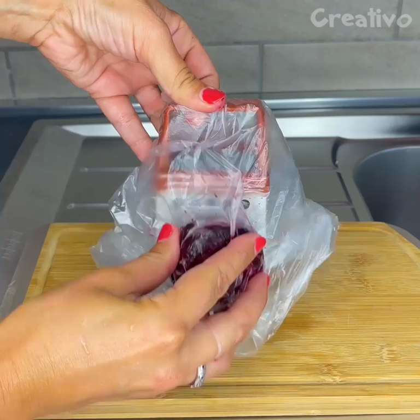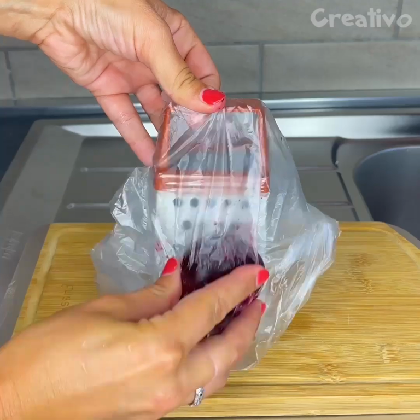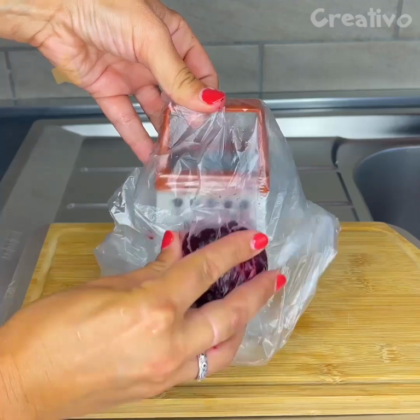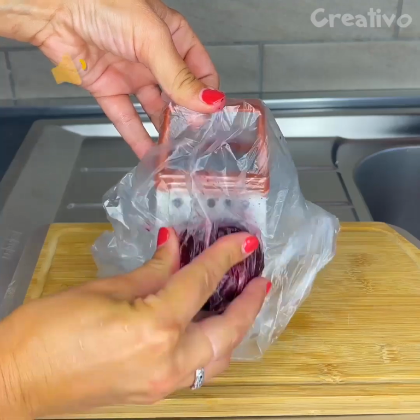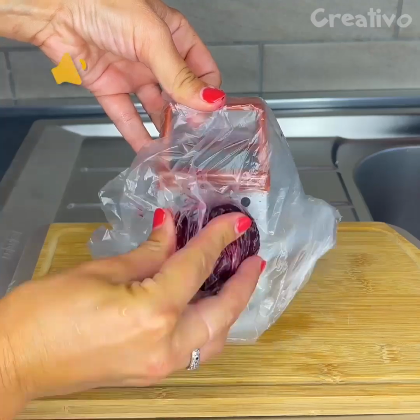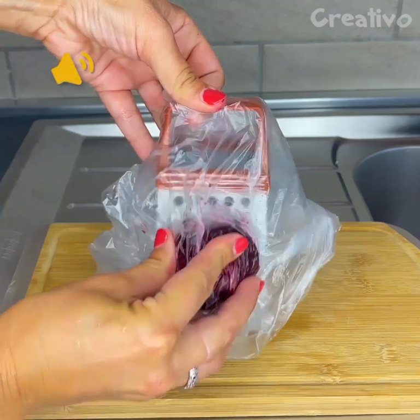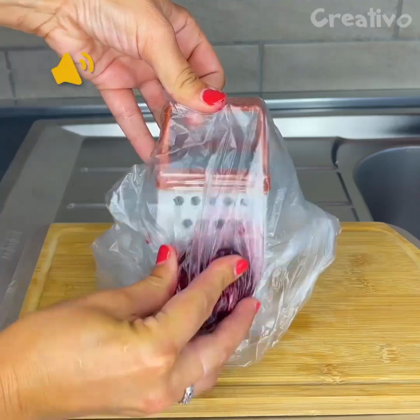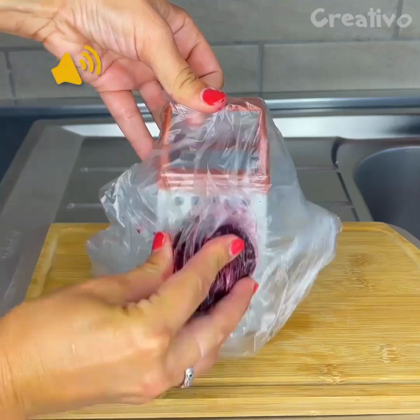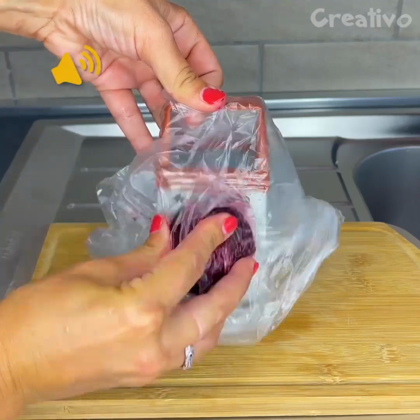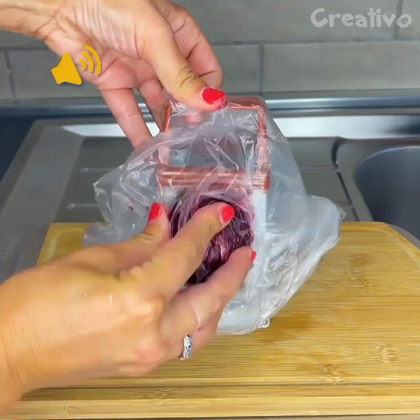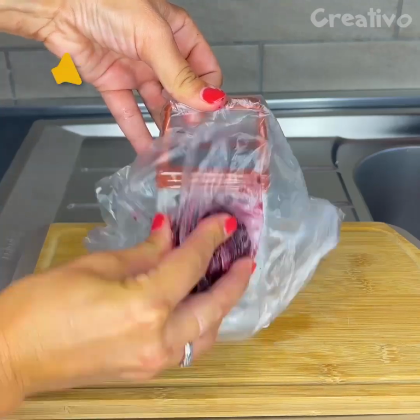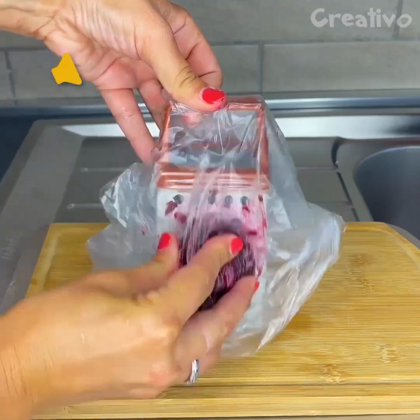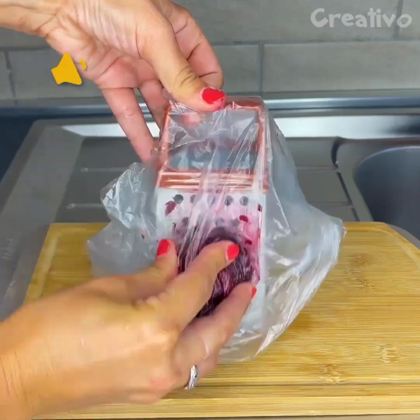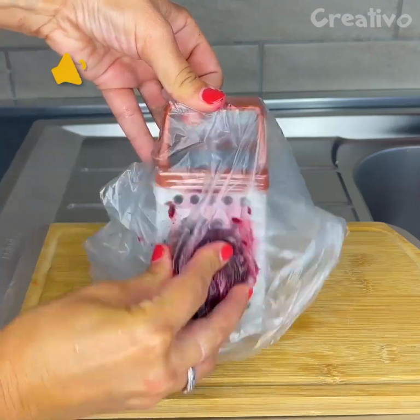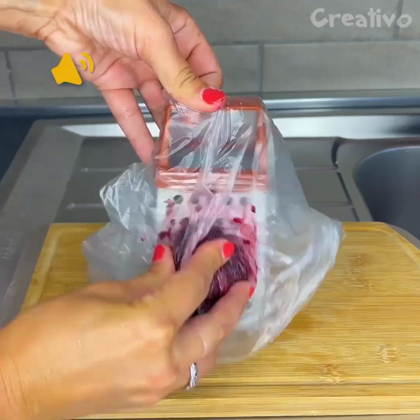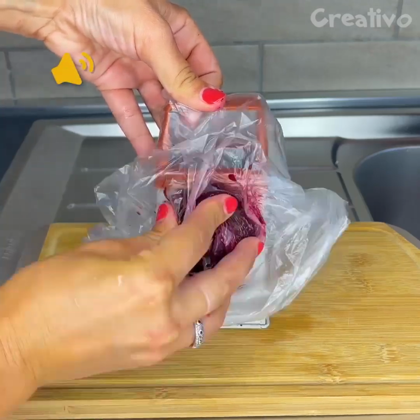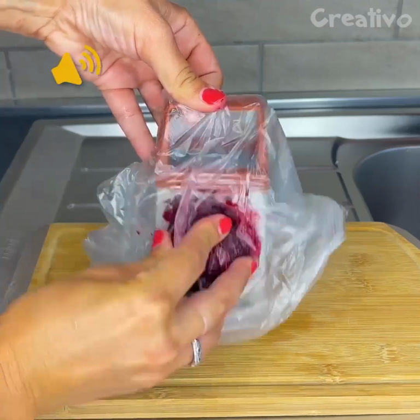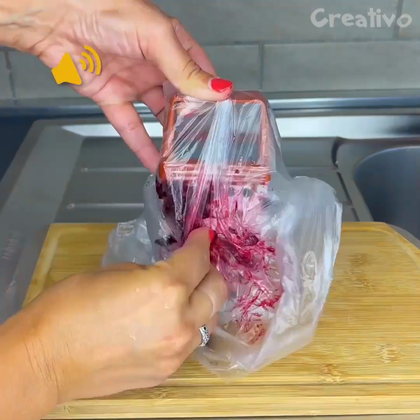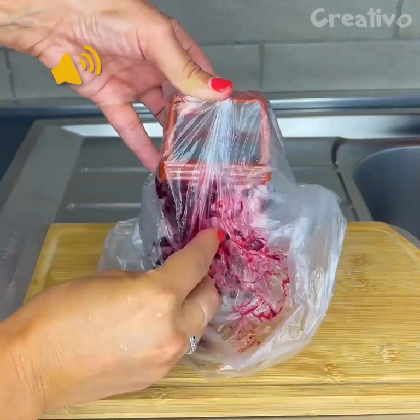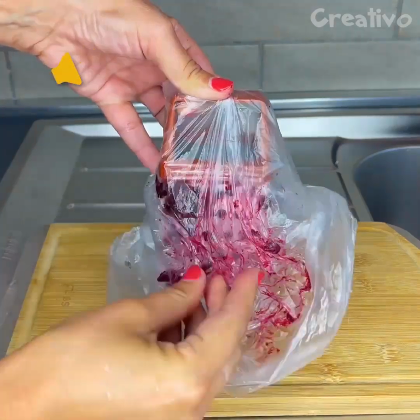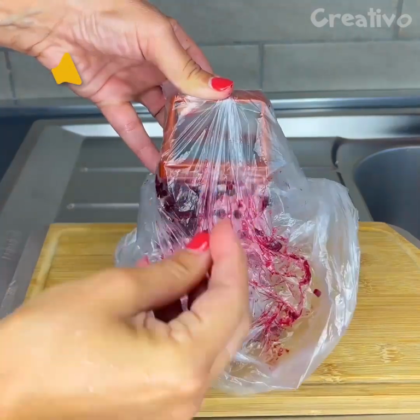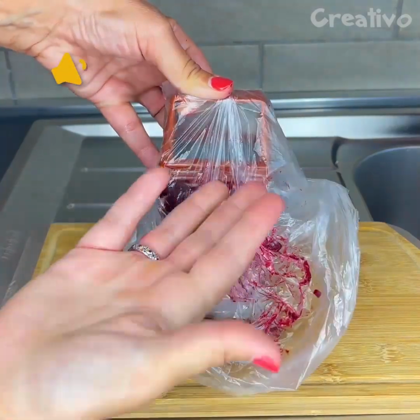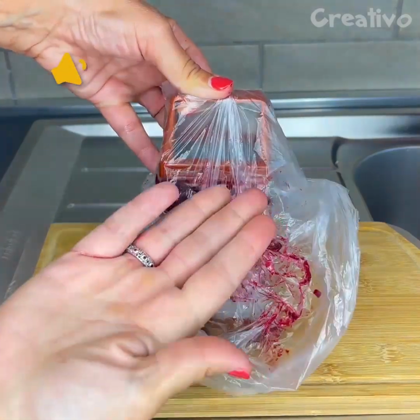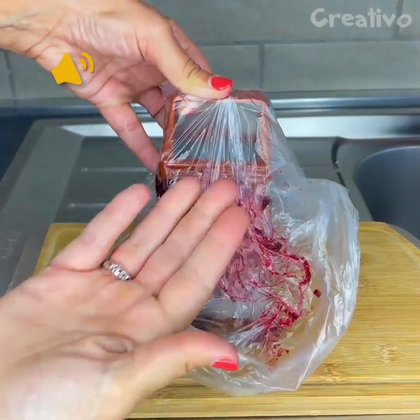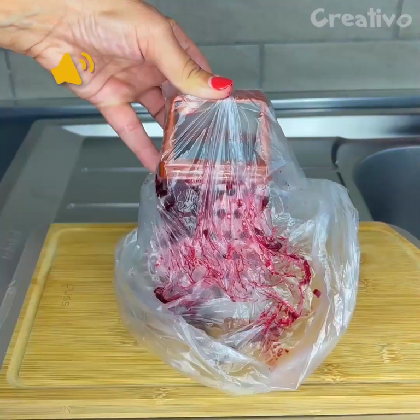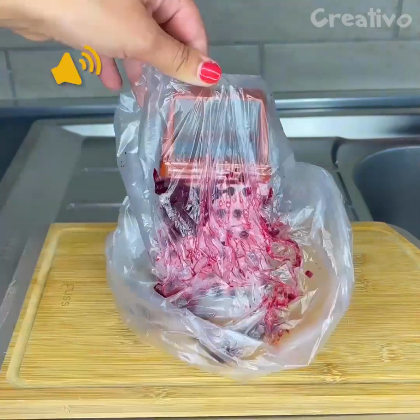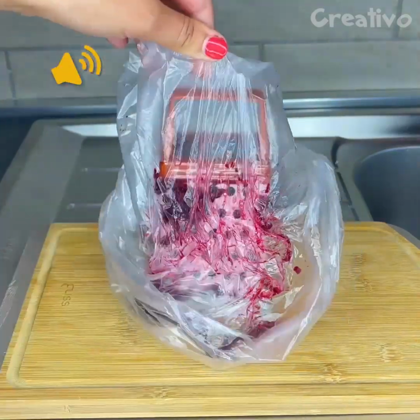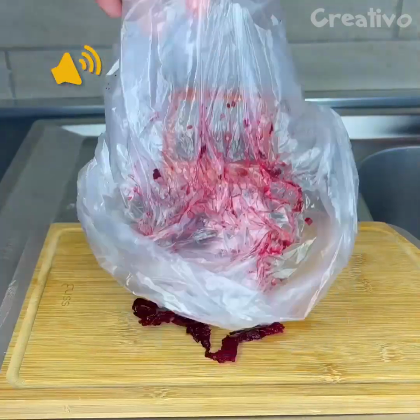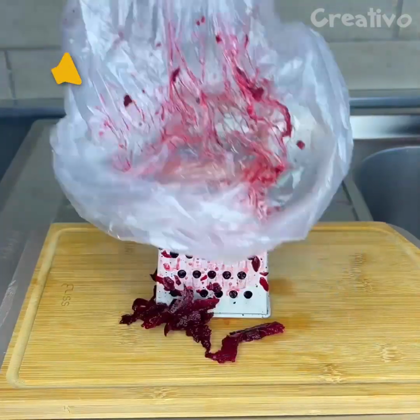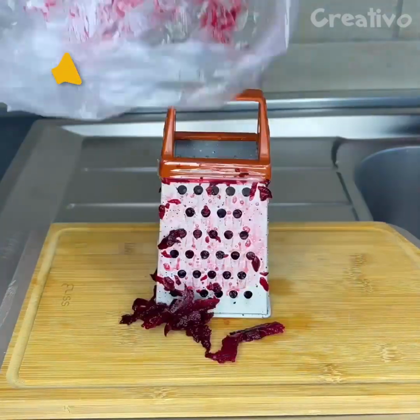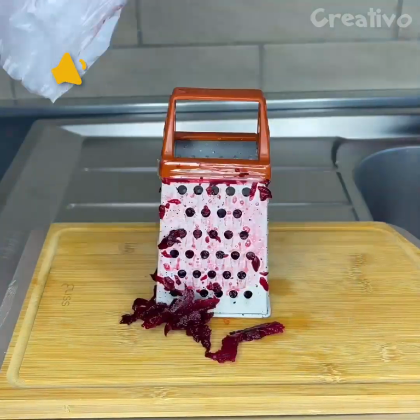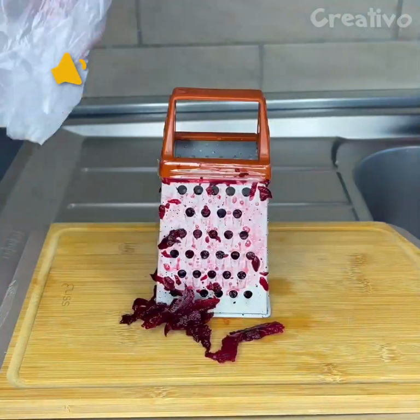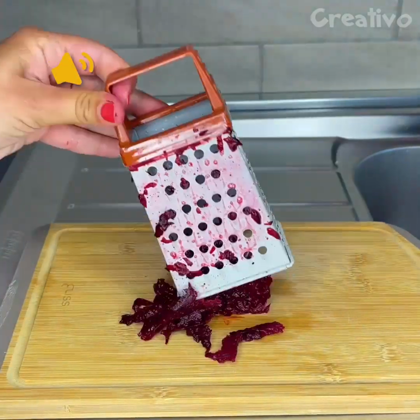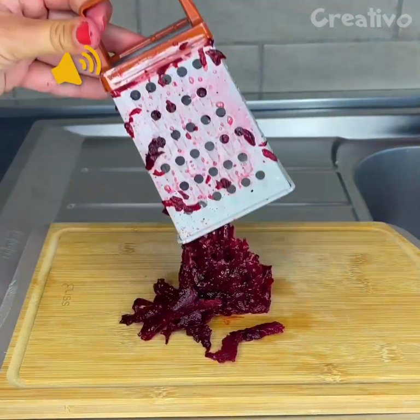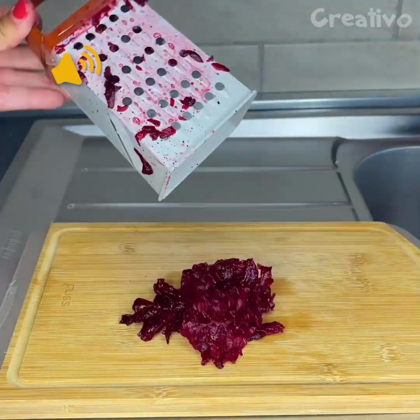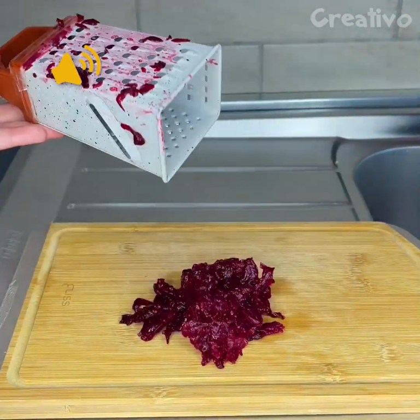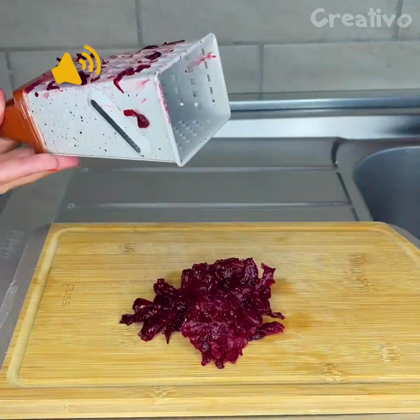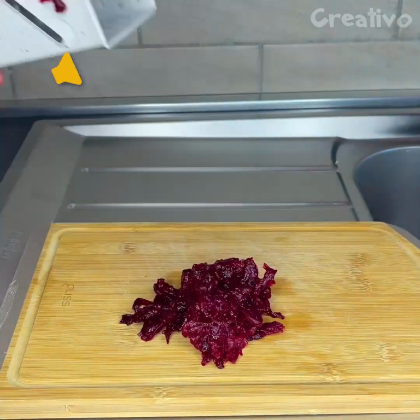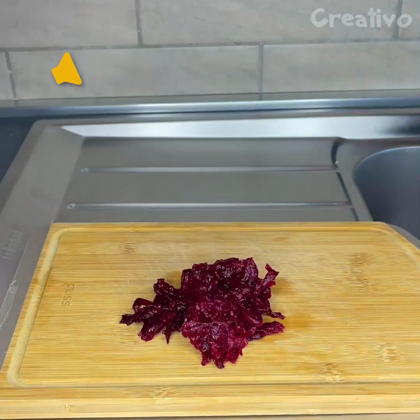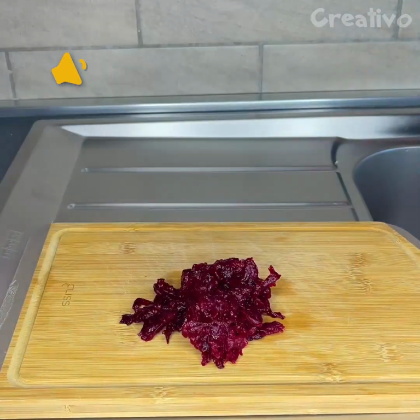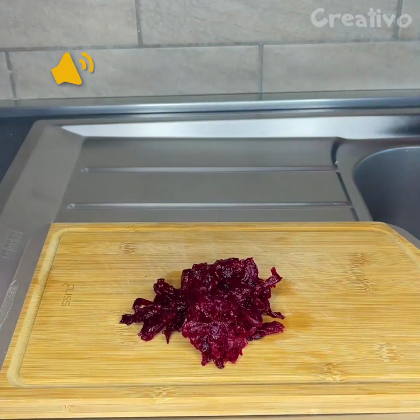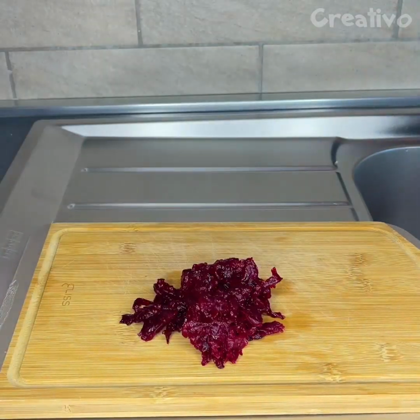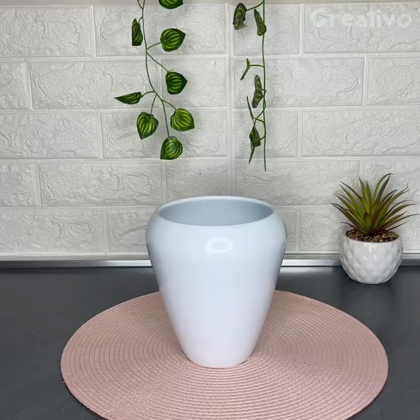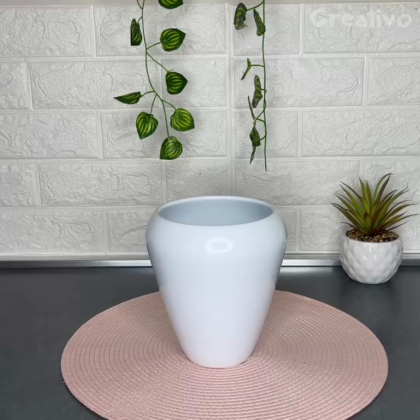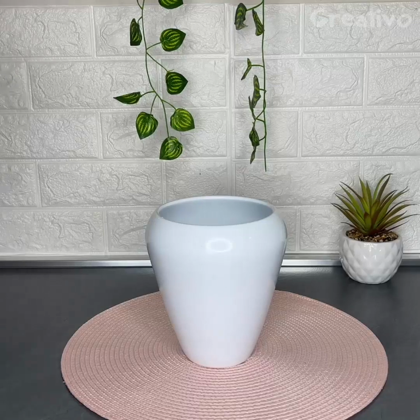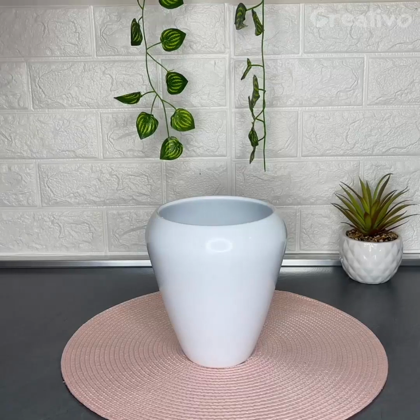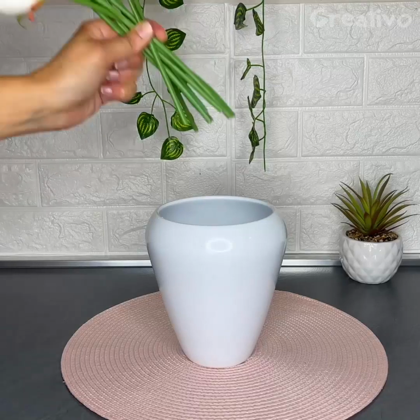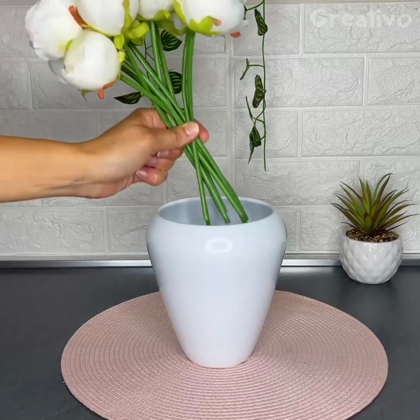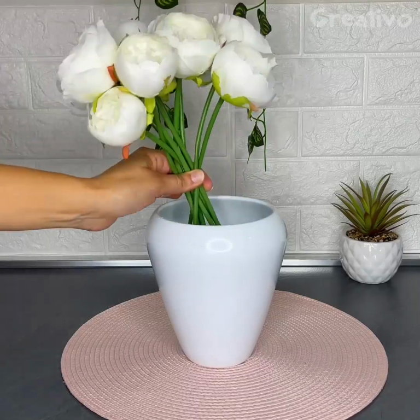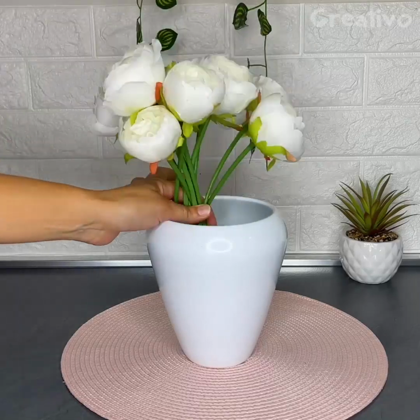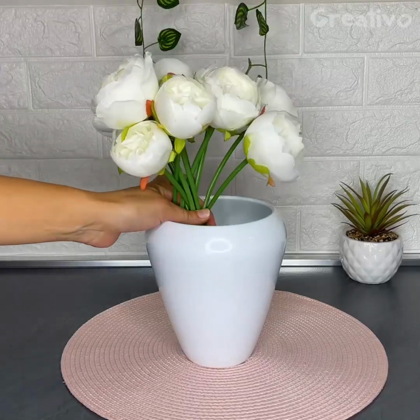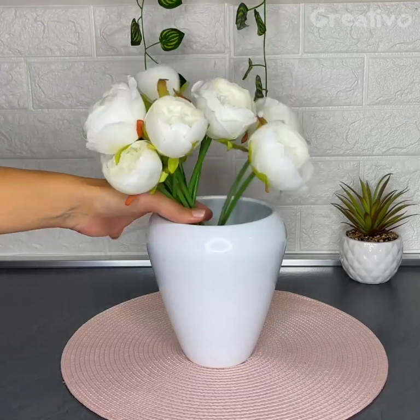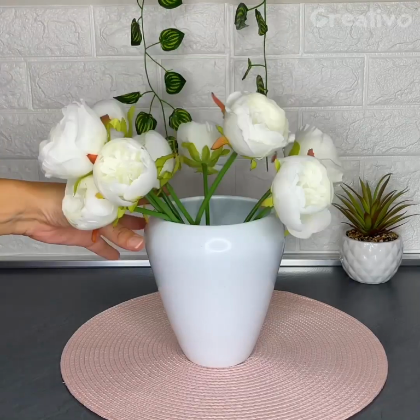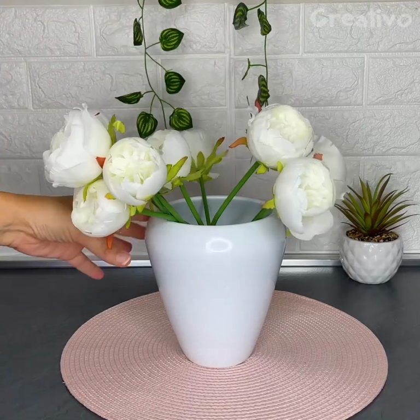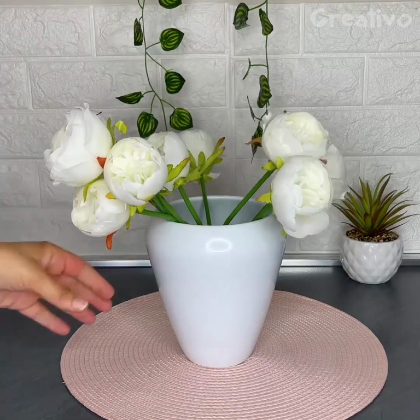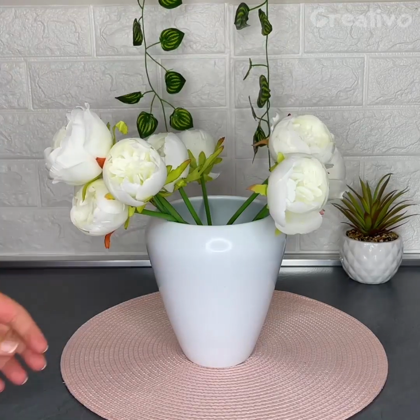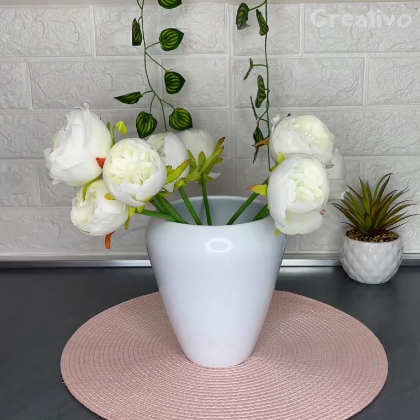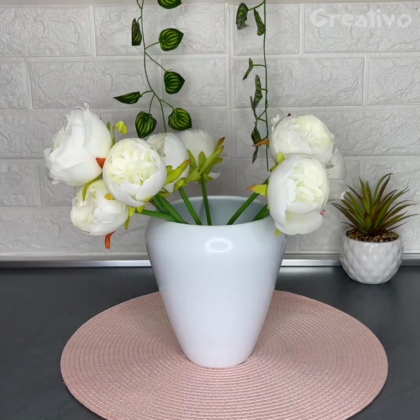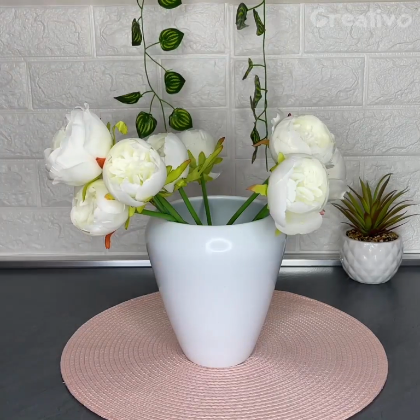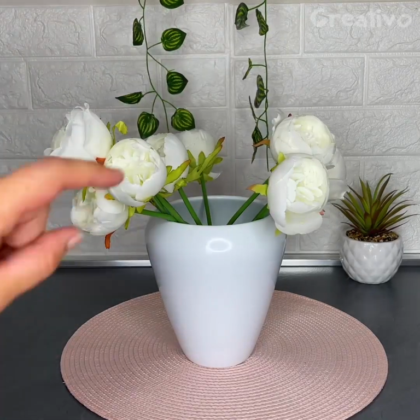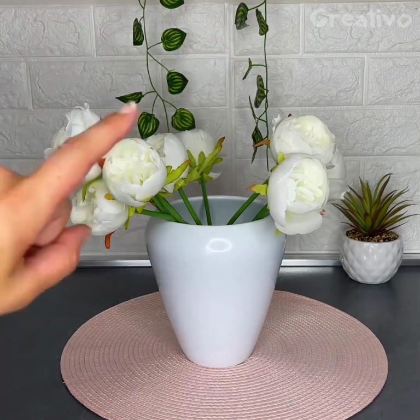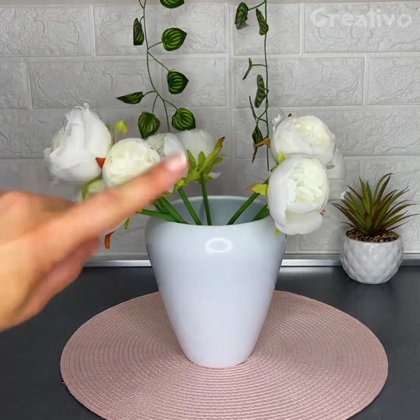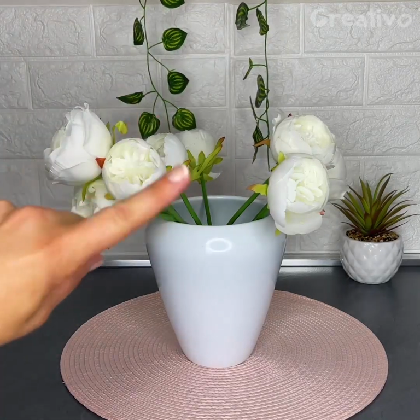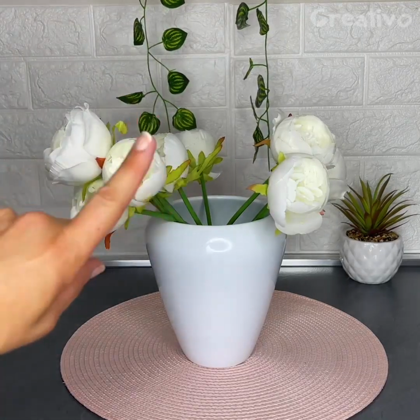Grate beetroot by holding it inside a plastic bag — your hands will be stain-free. This doesn't work.